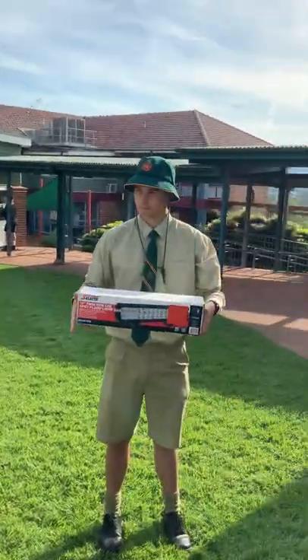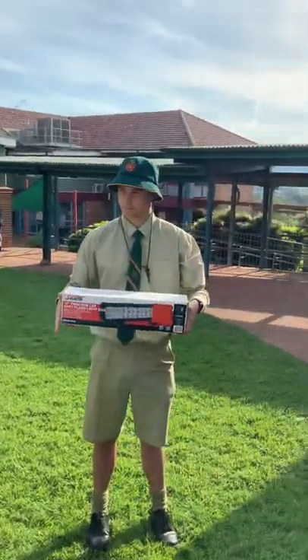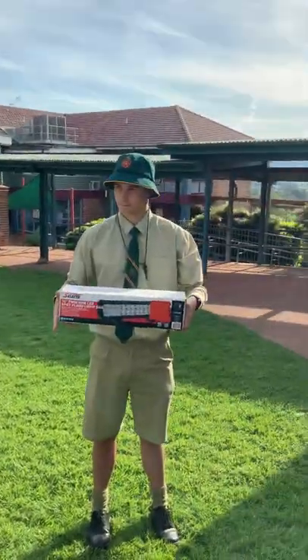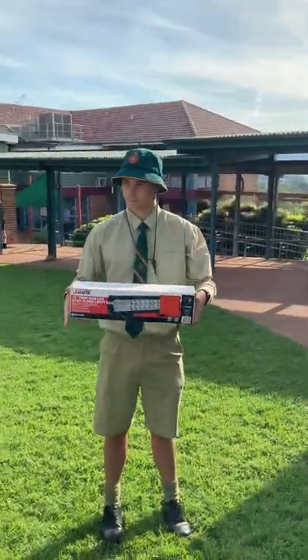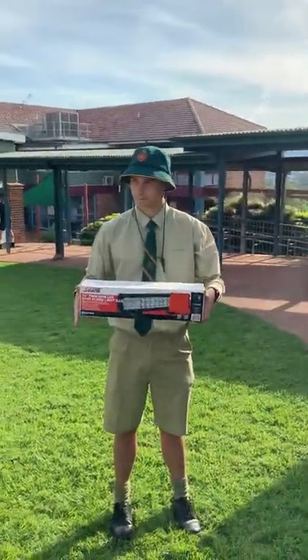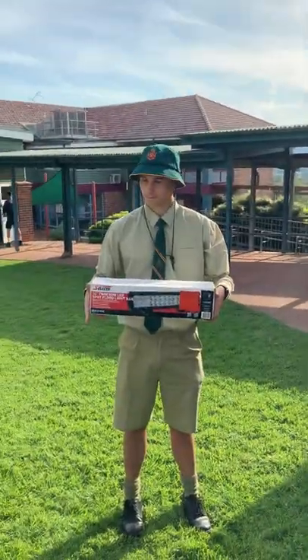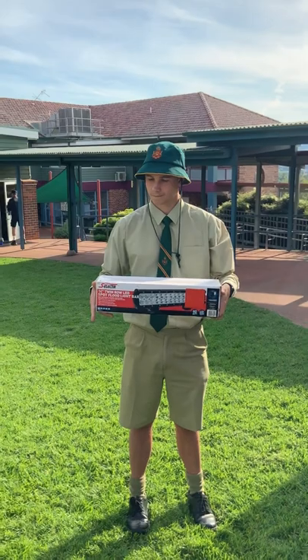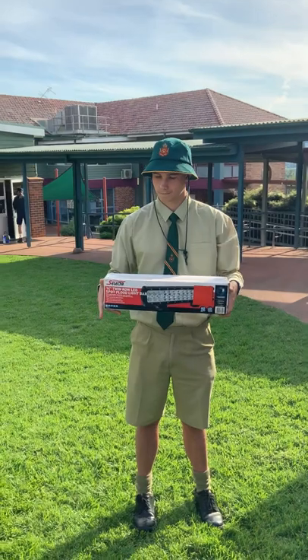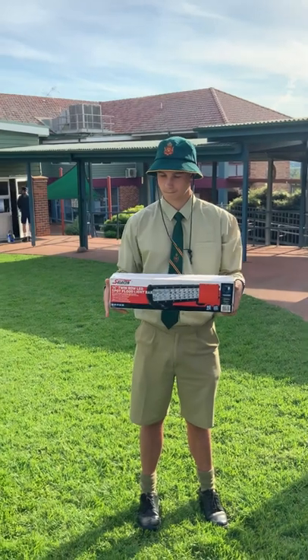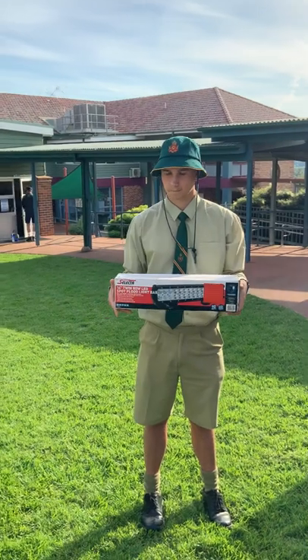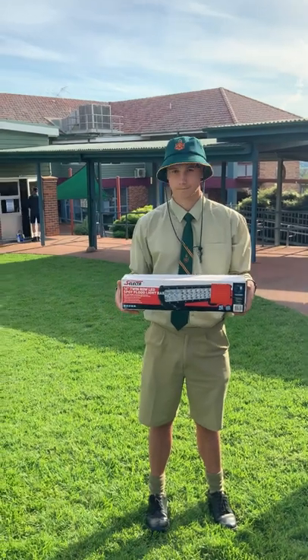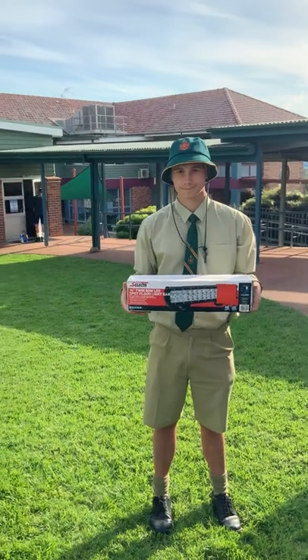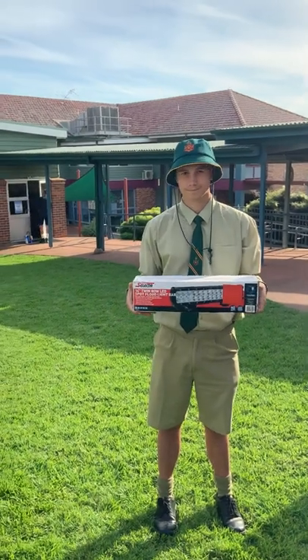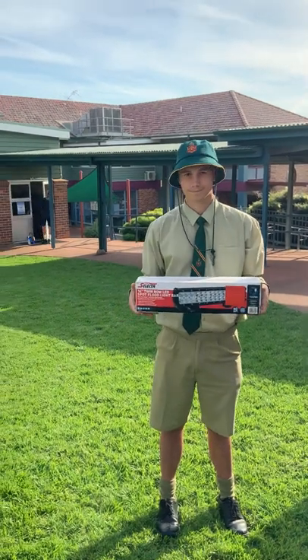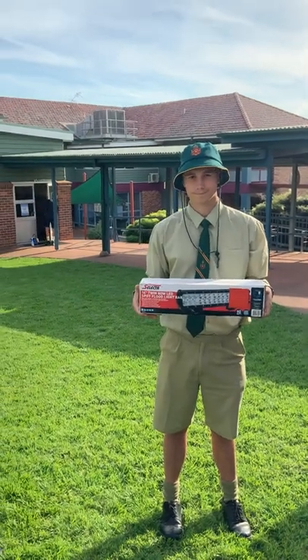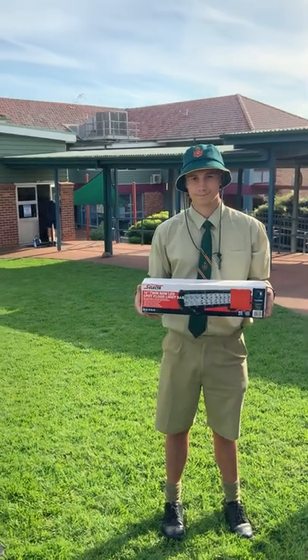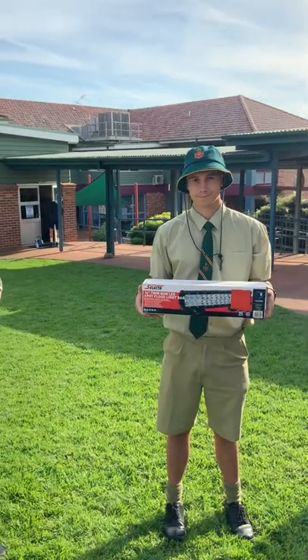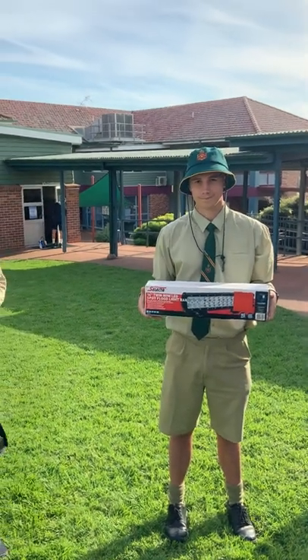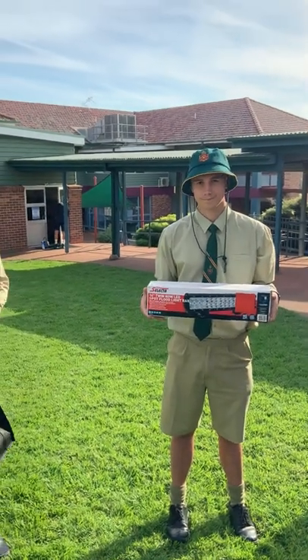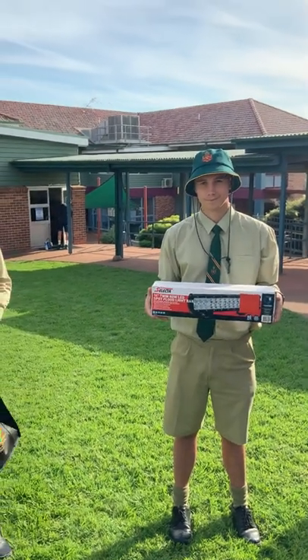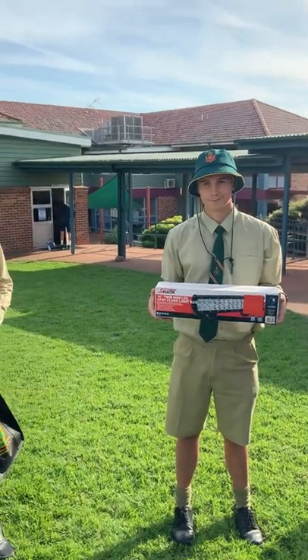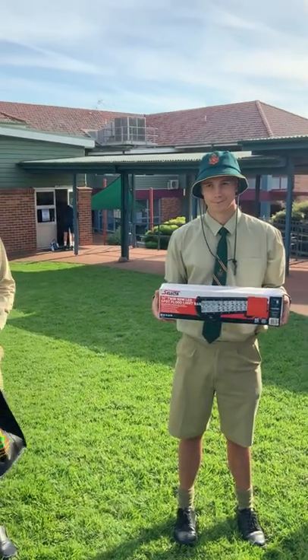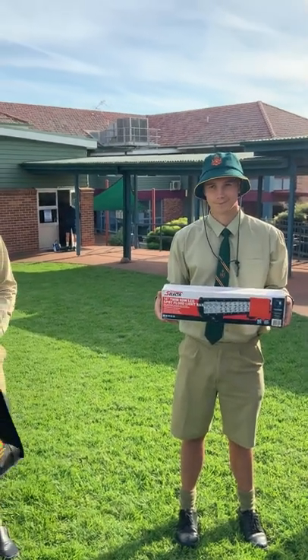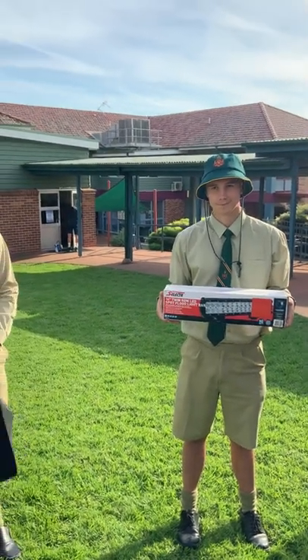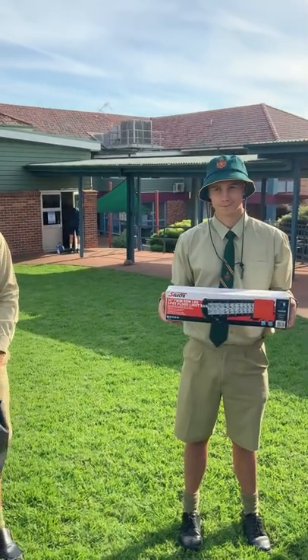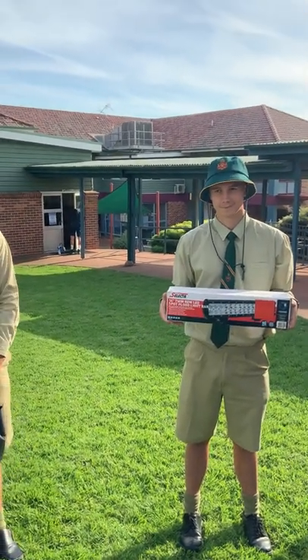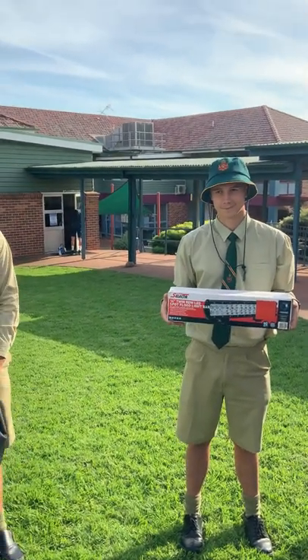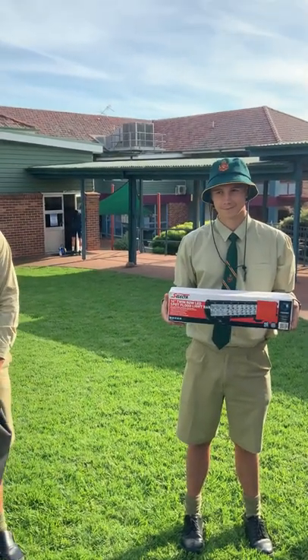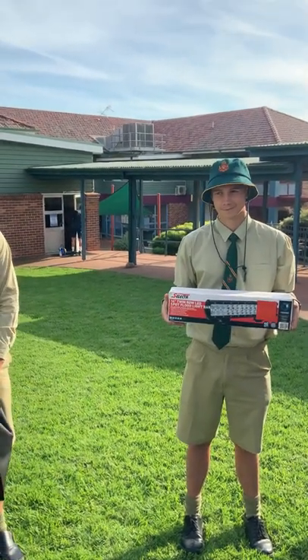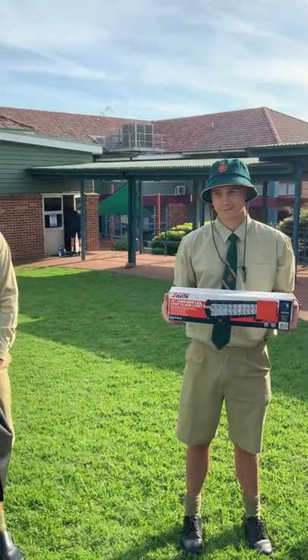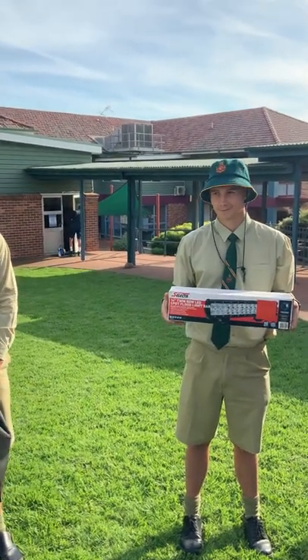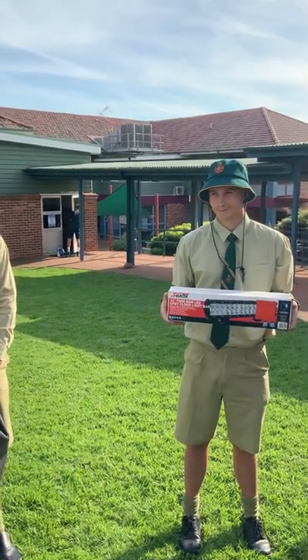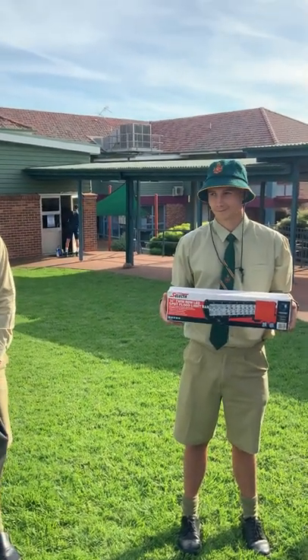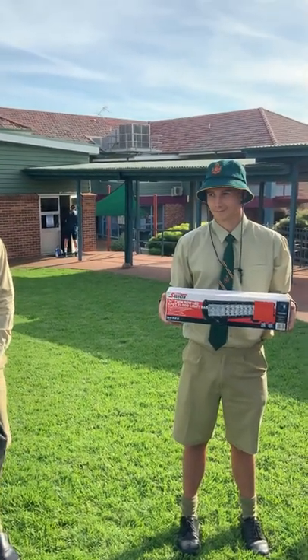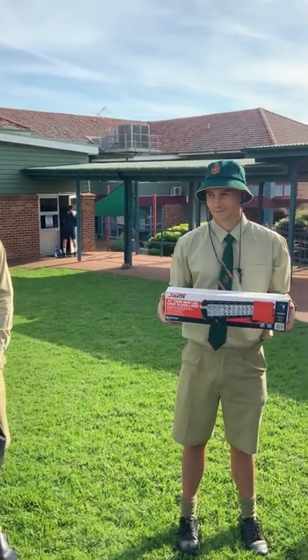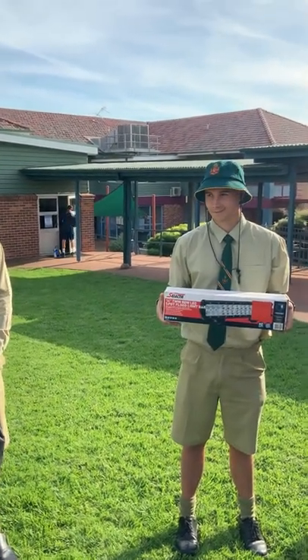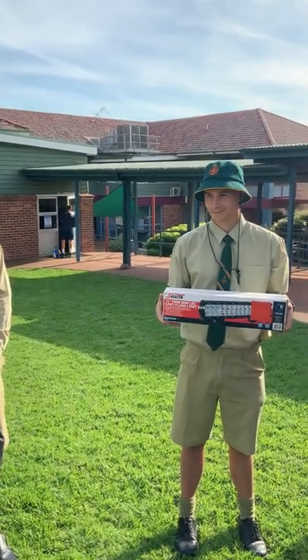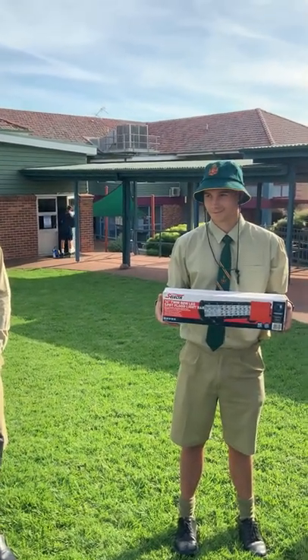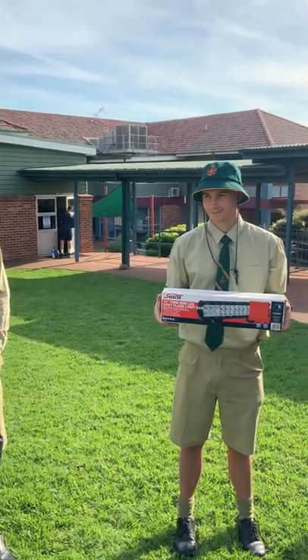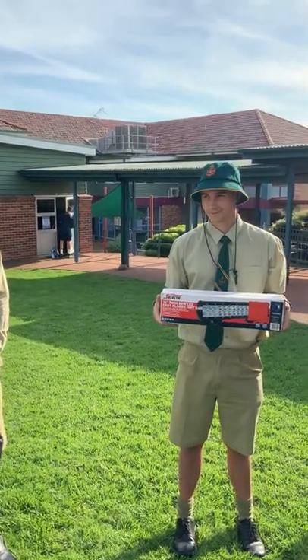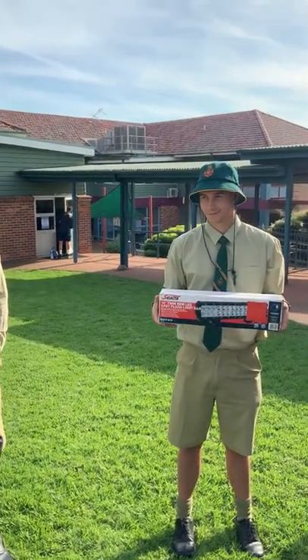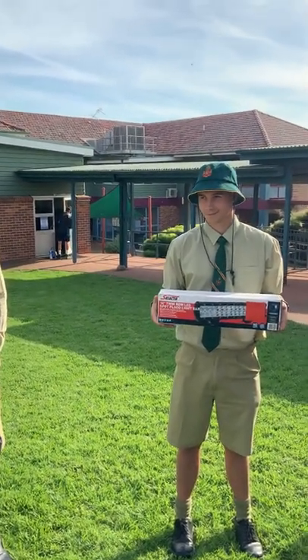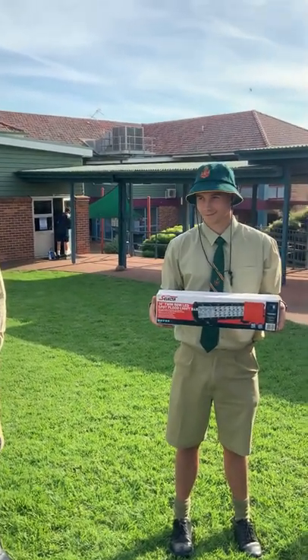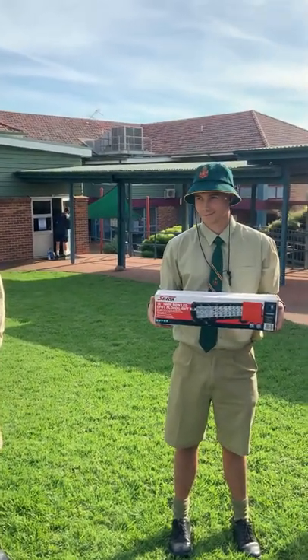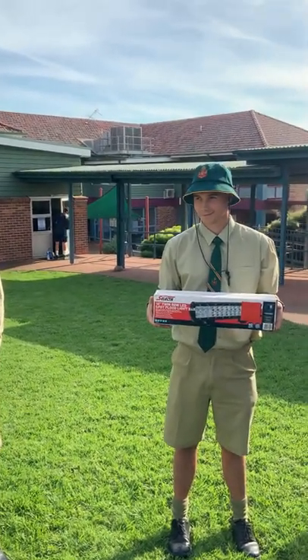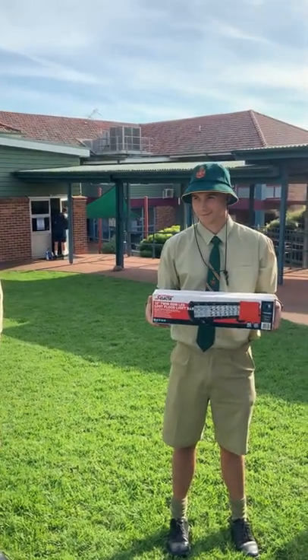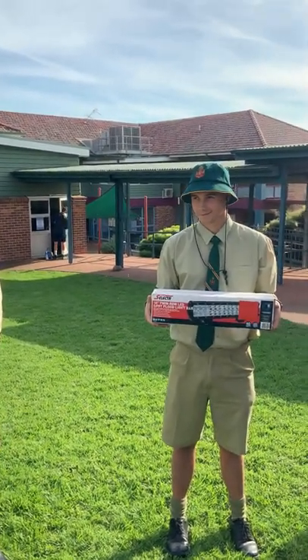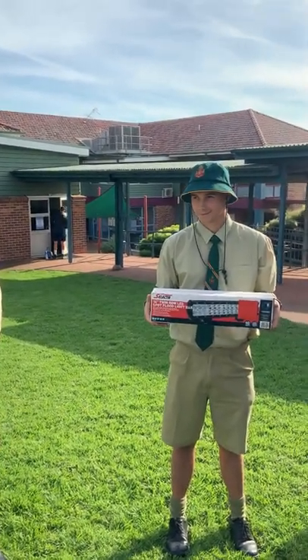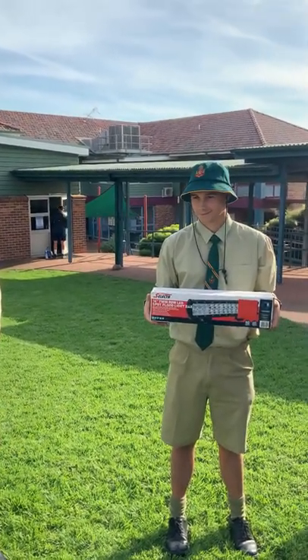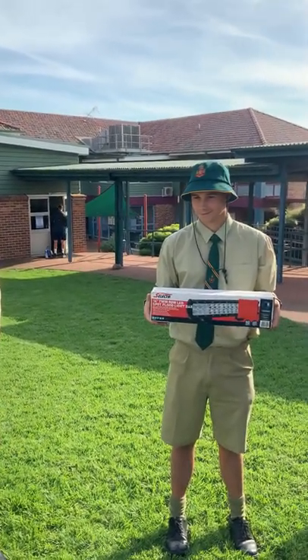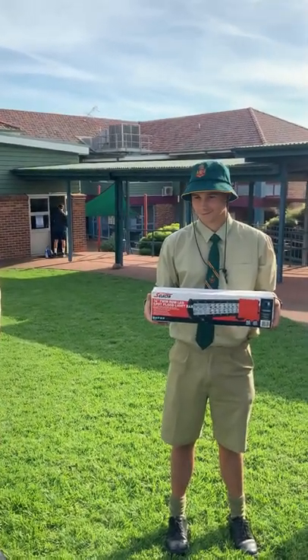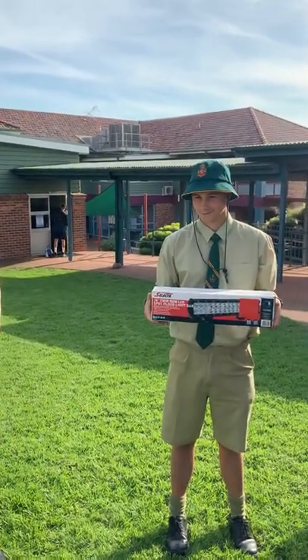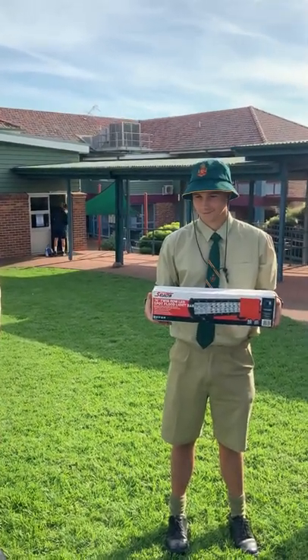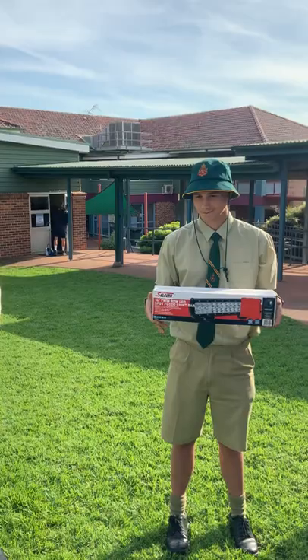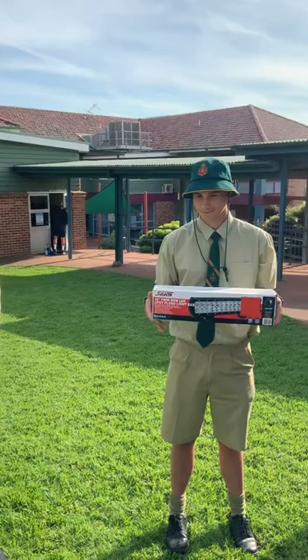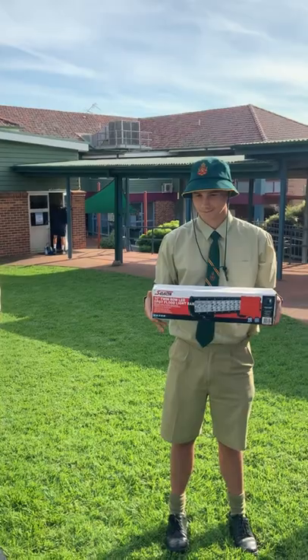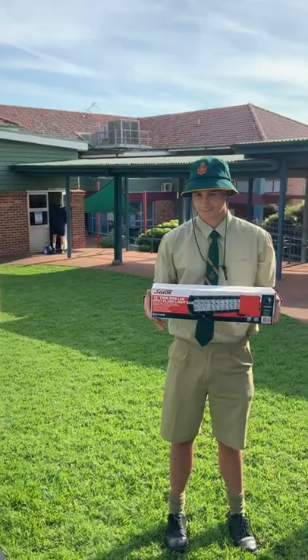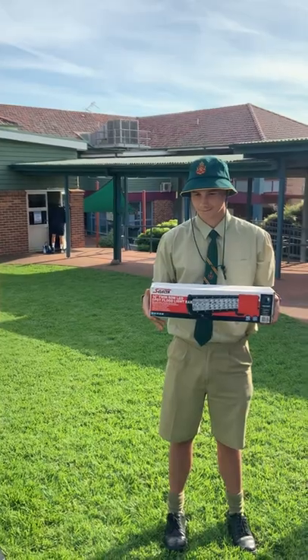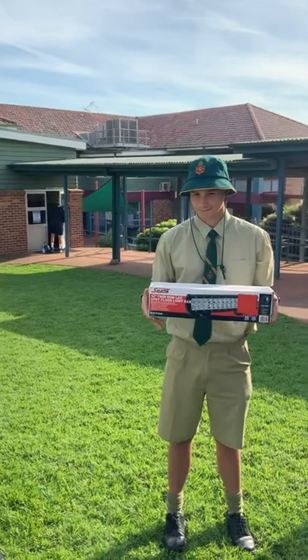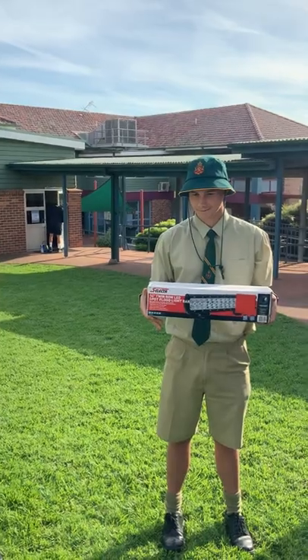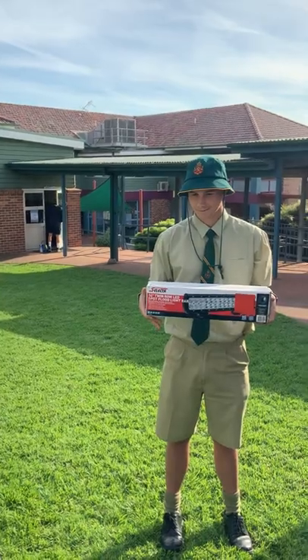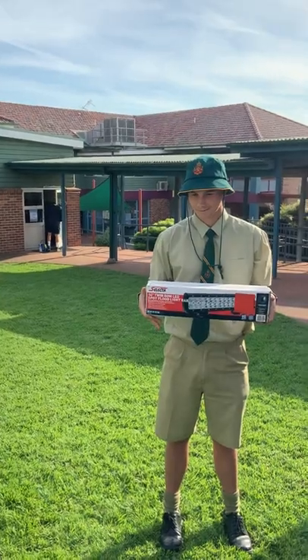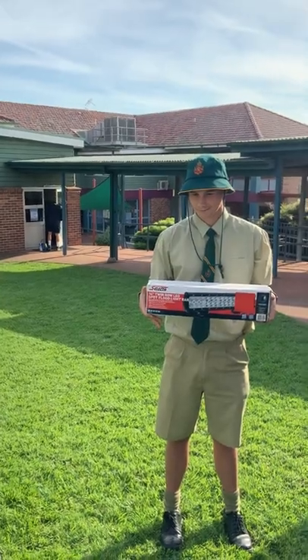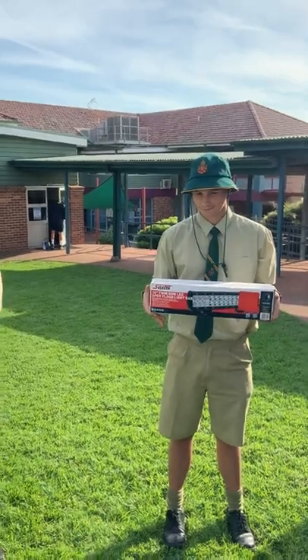And then here with Josh we have a 14-inch flood spotlight you can have on top of your bull bar to keep your light going at night.